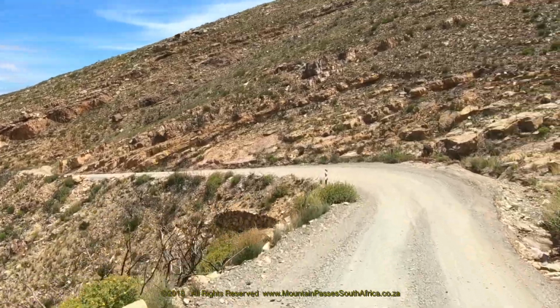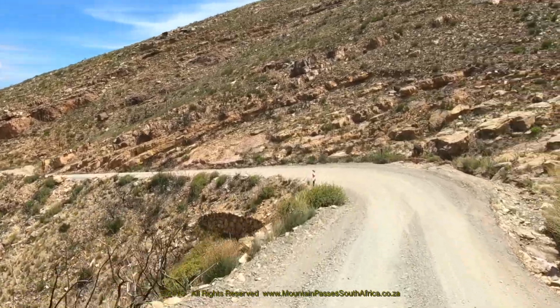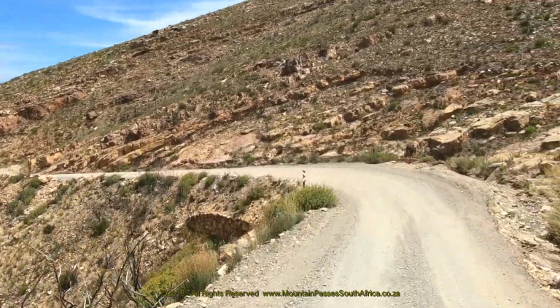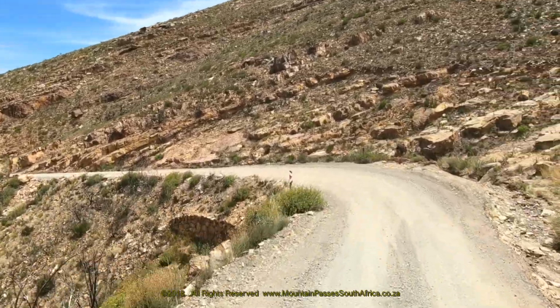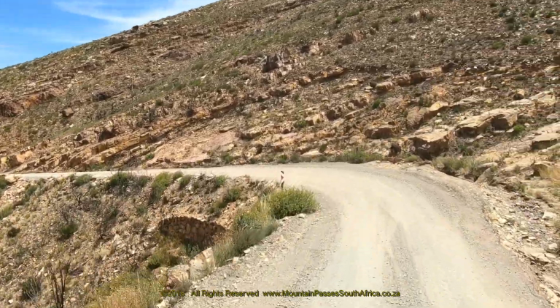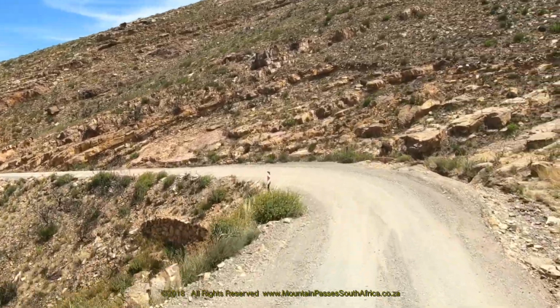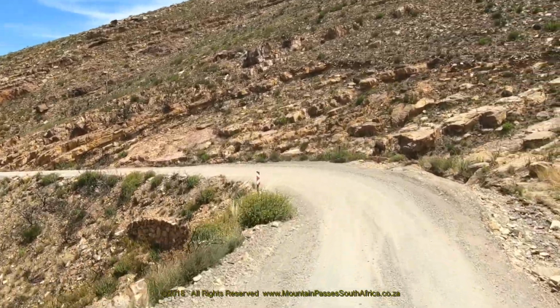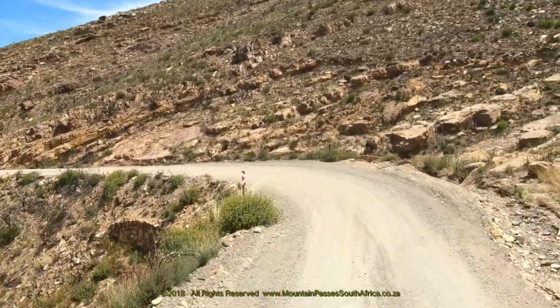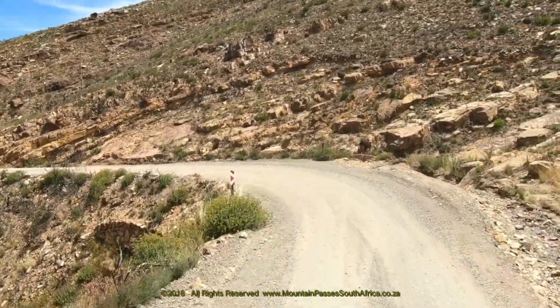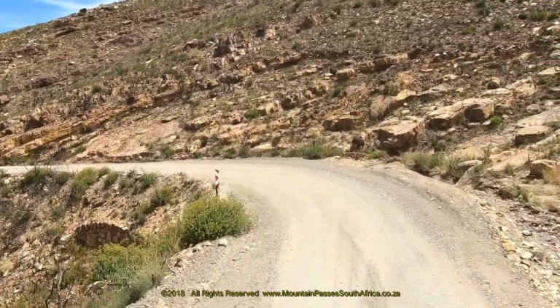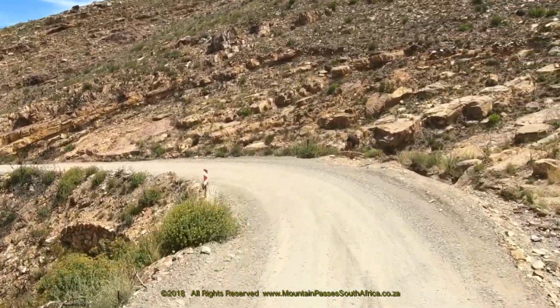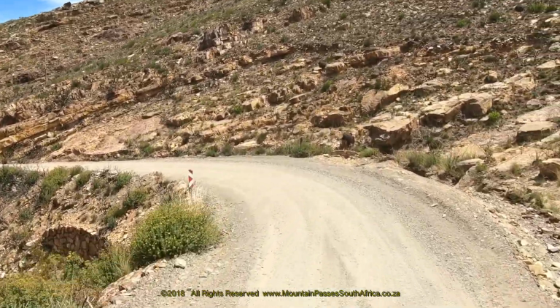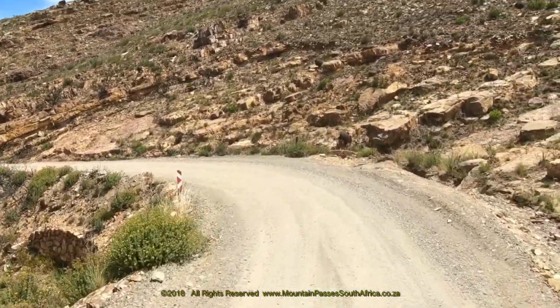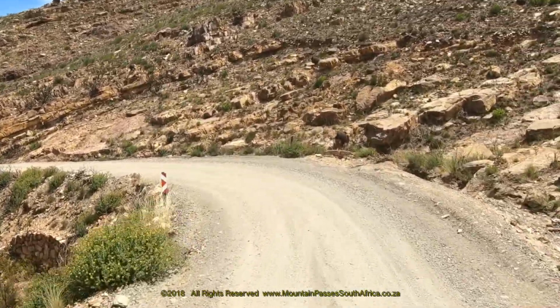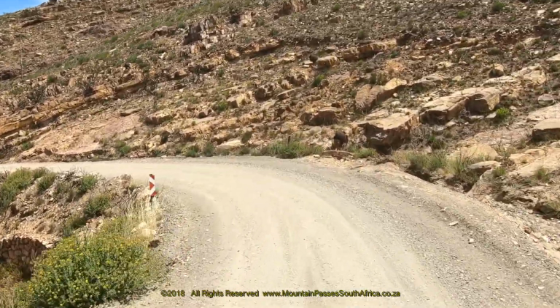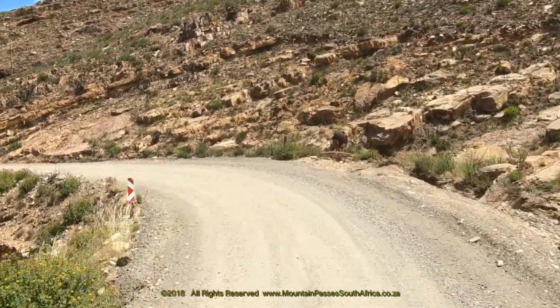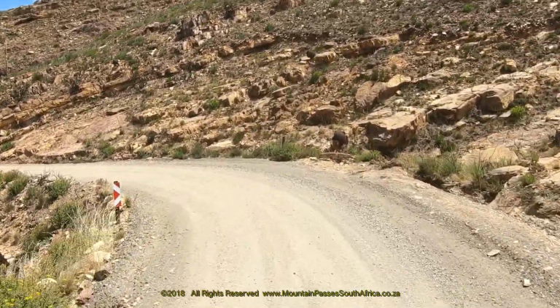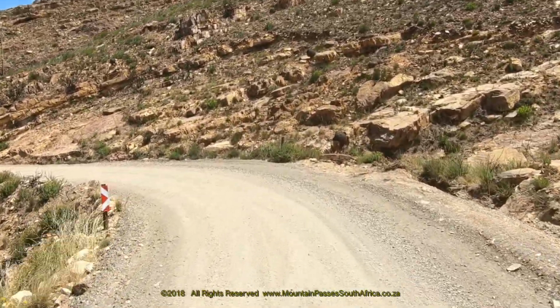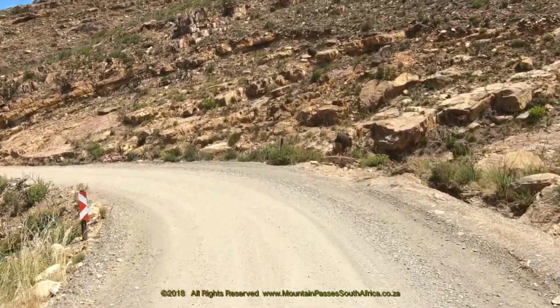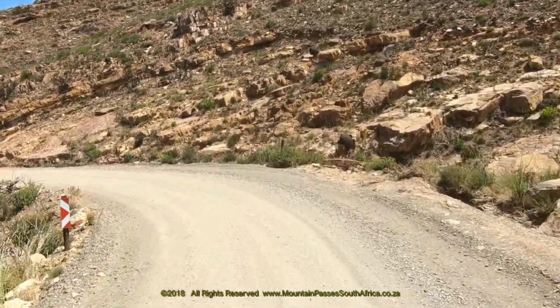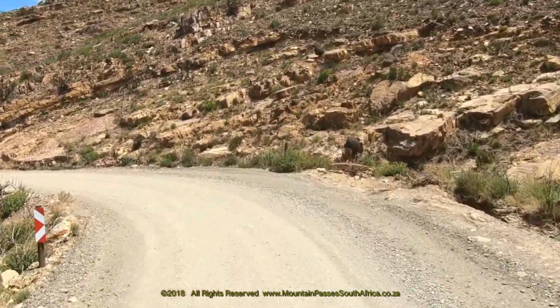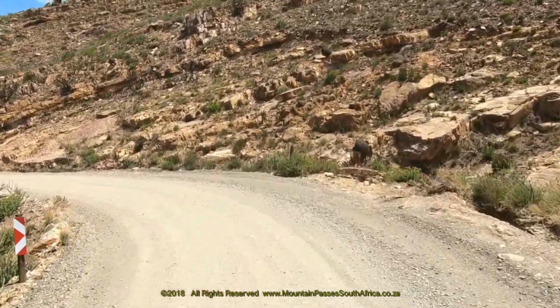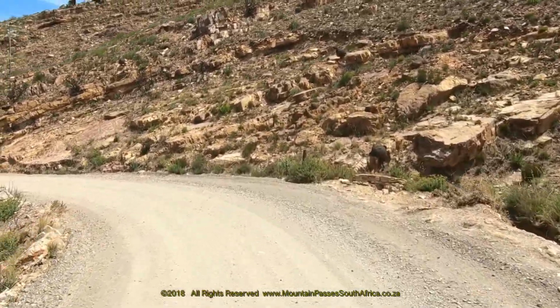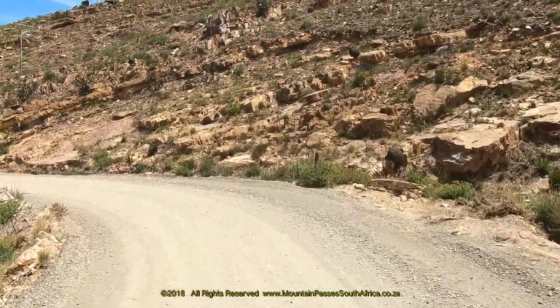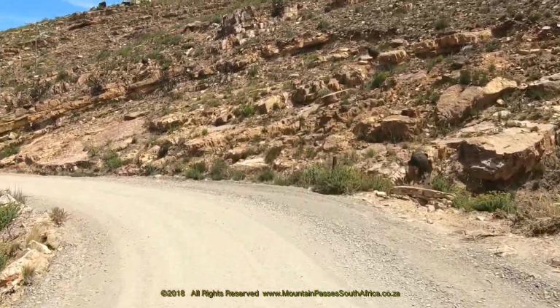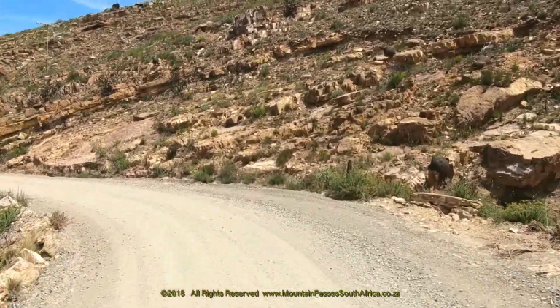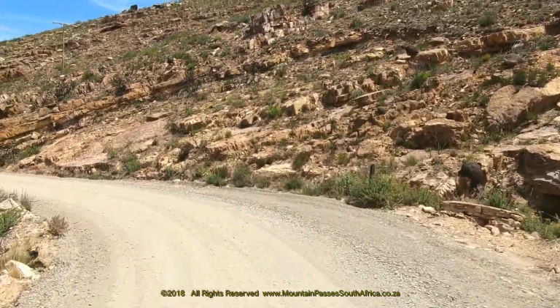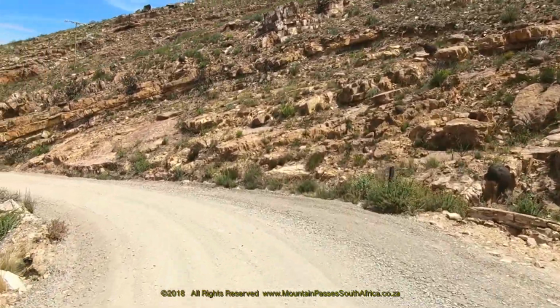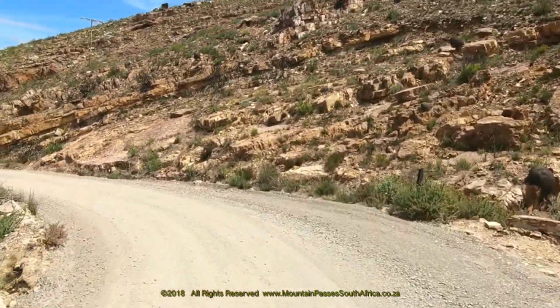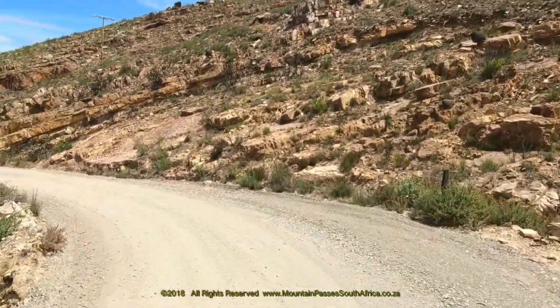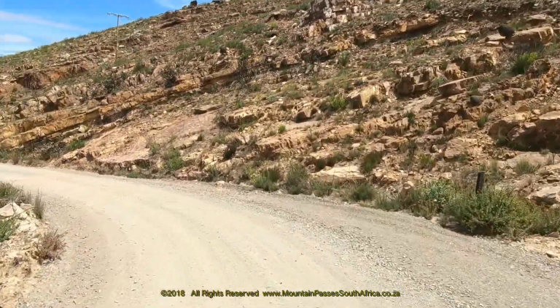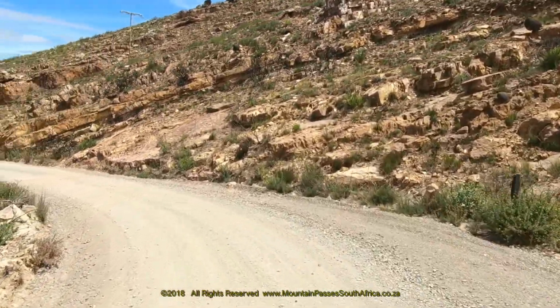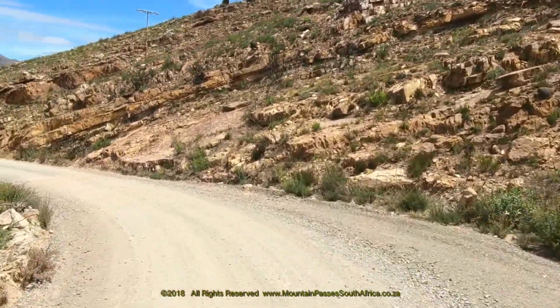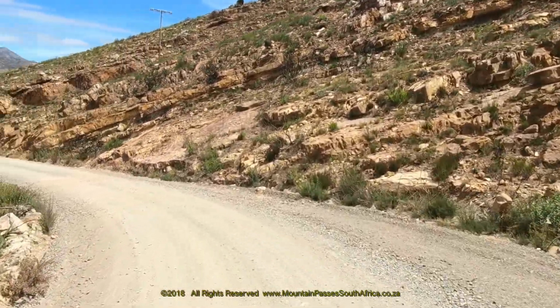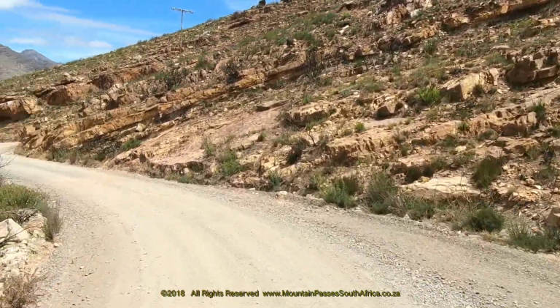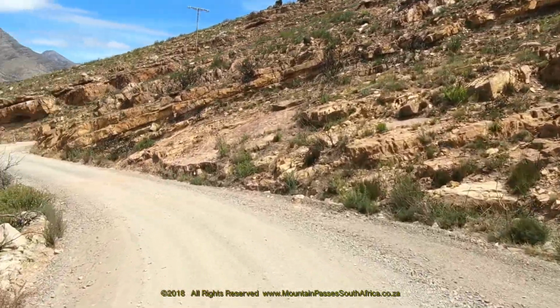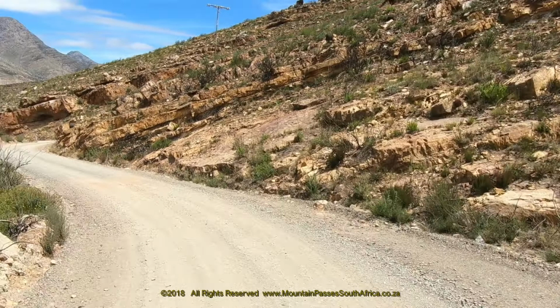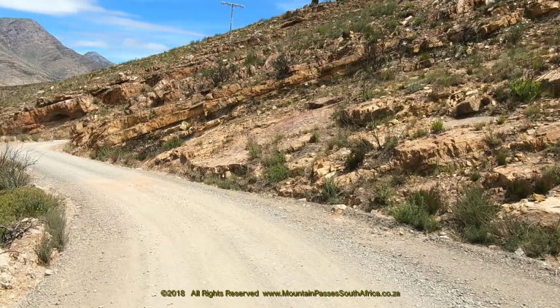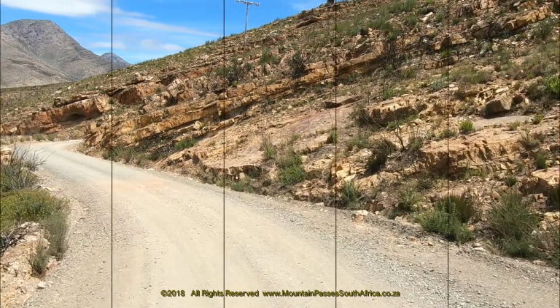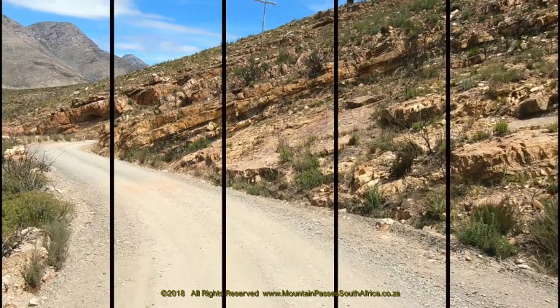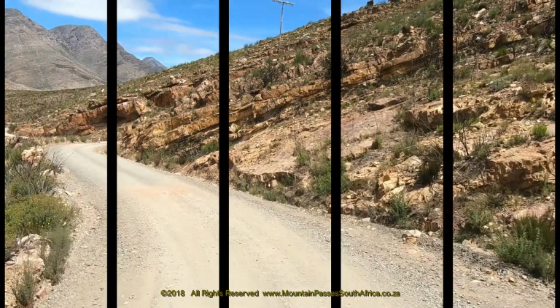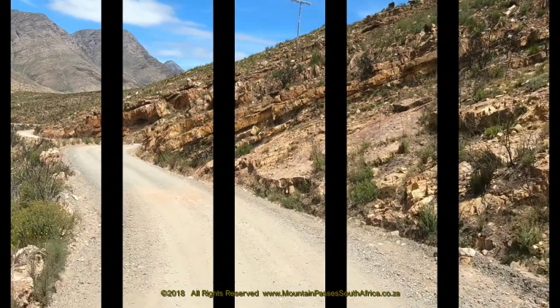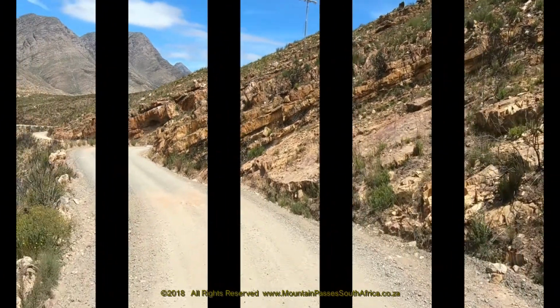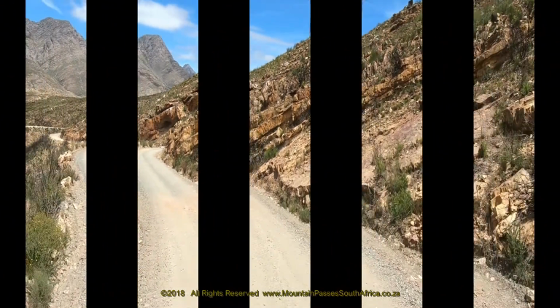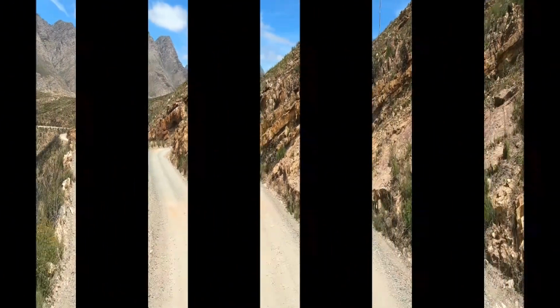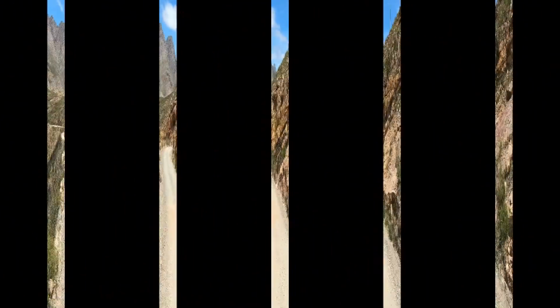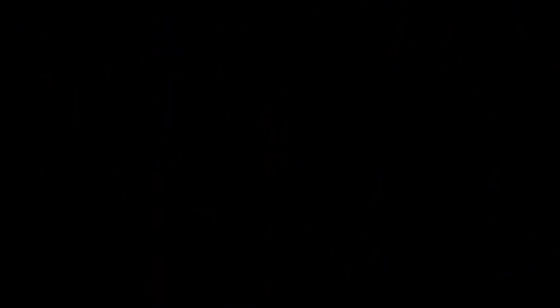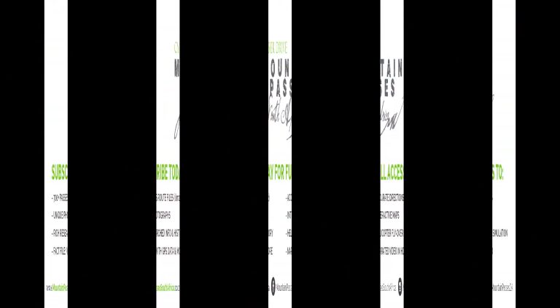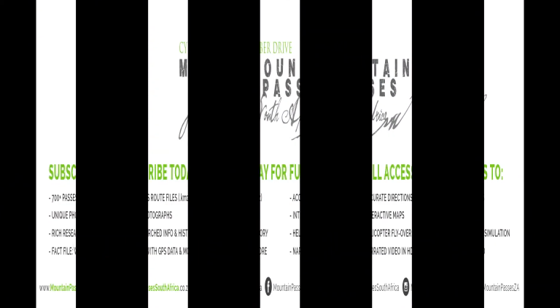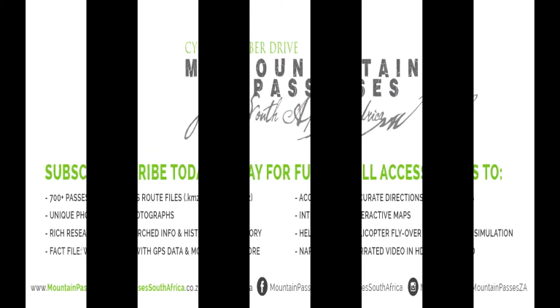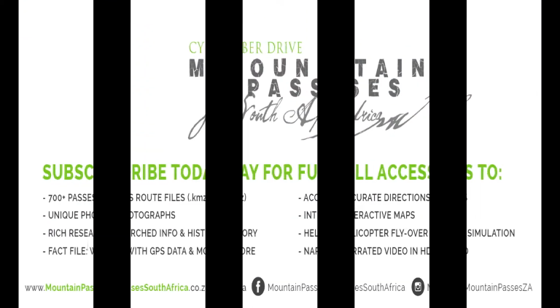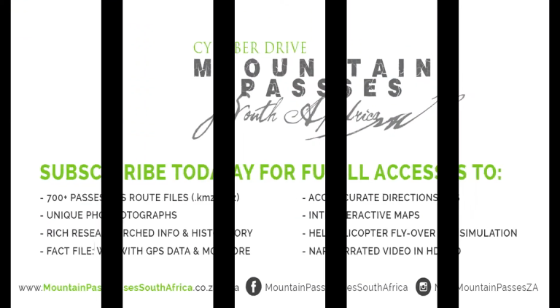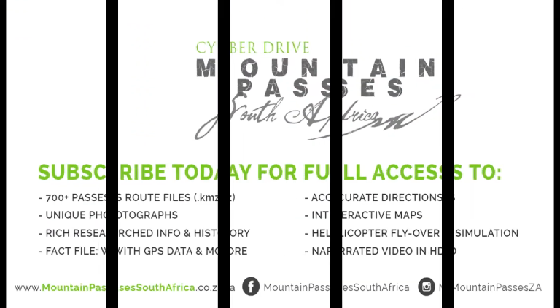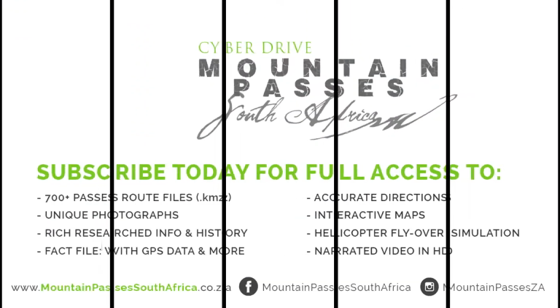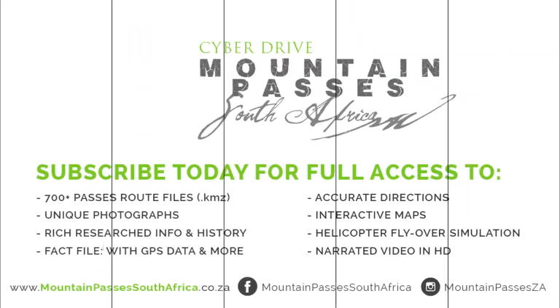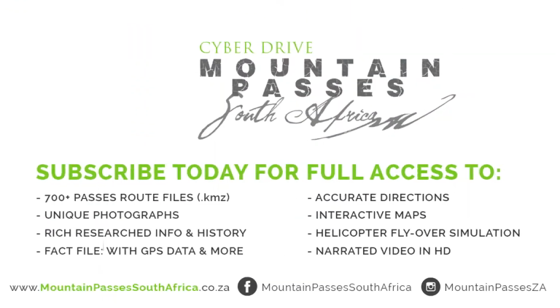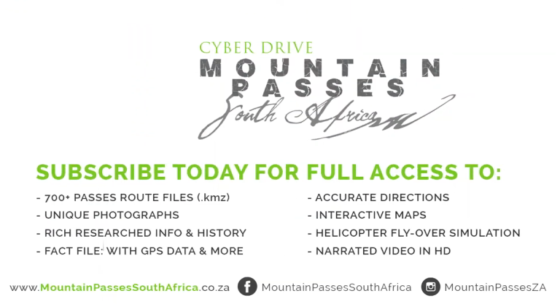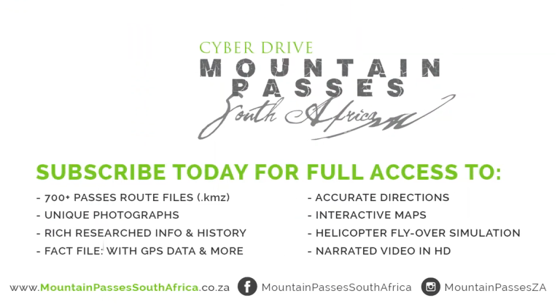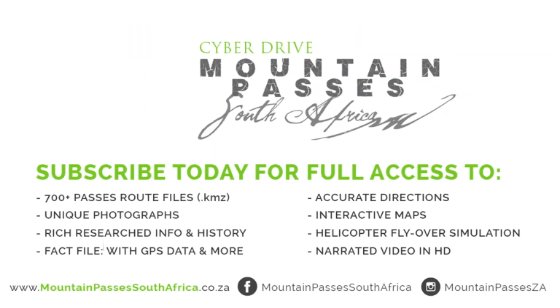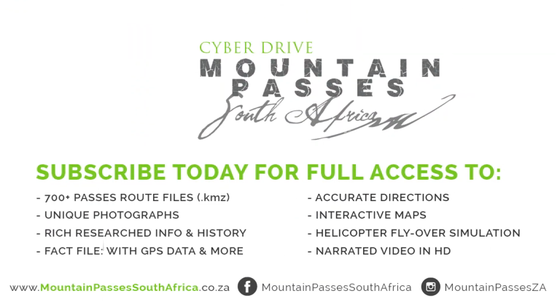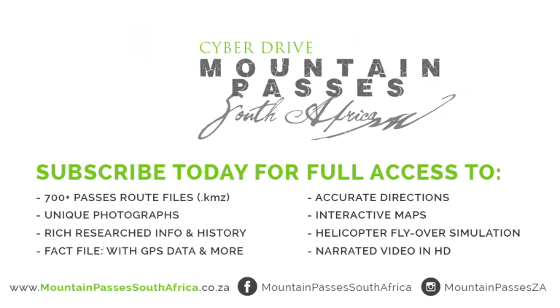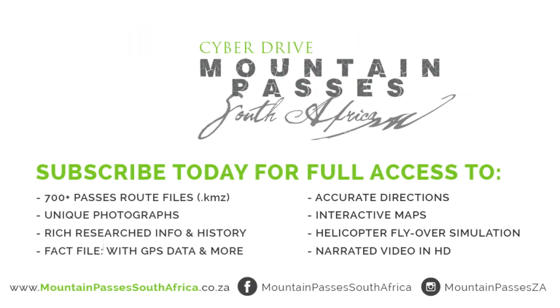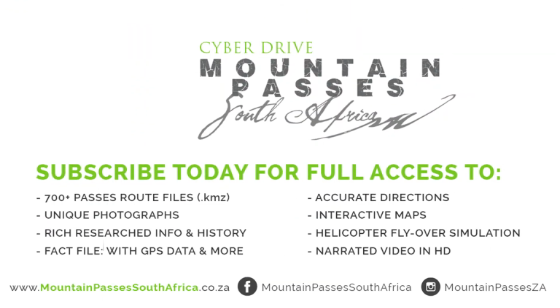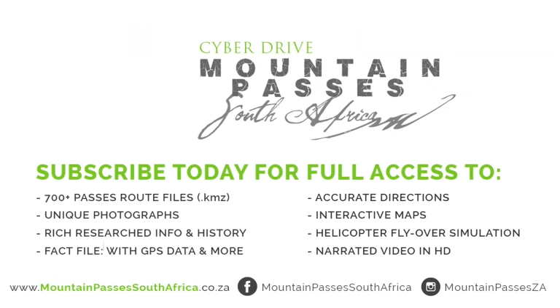If you choose to drive this pass on a weekend or a public holiday, expect lots of traffic at around 50 vehicles per hour. Be sure to watch part four of this series on the Swartberg Pass.